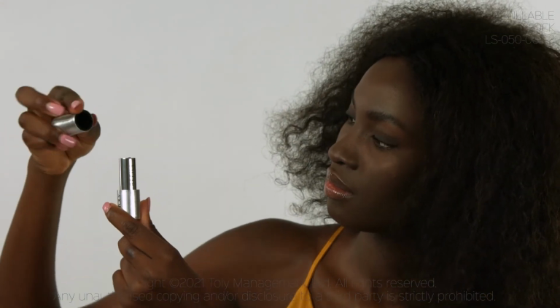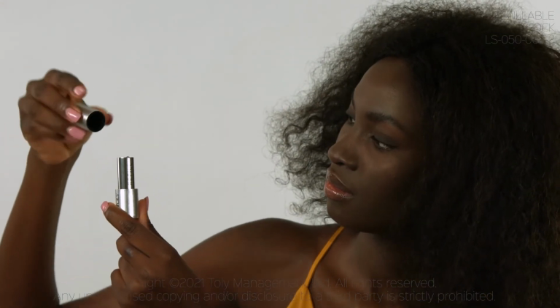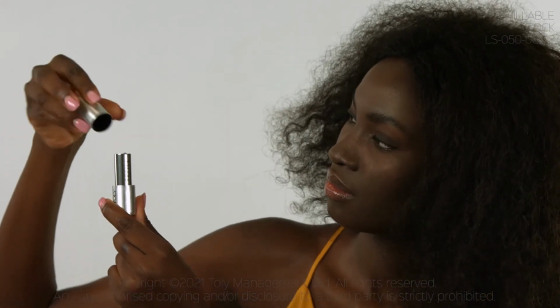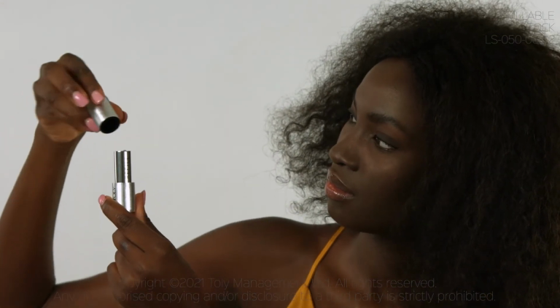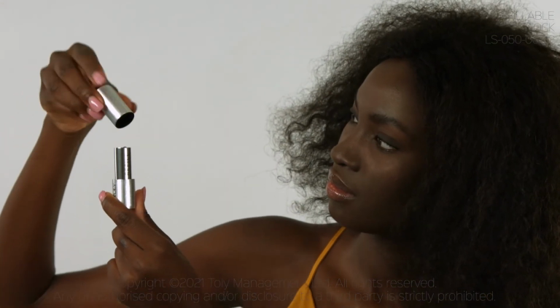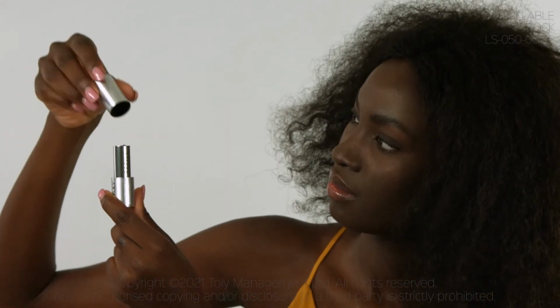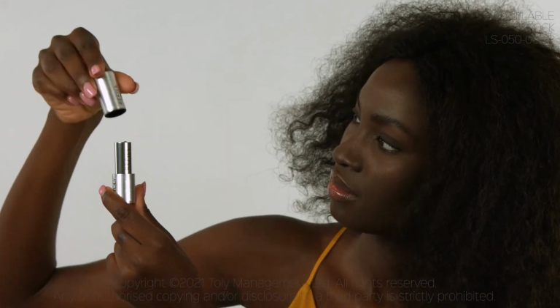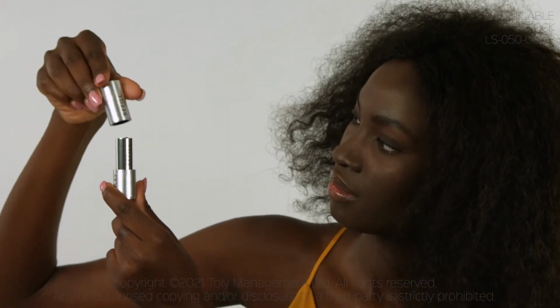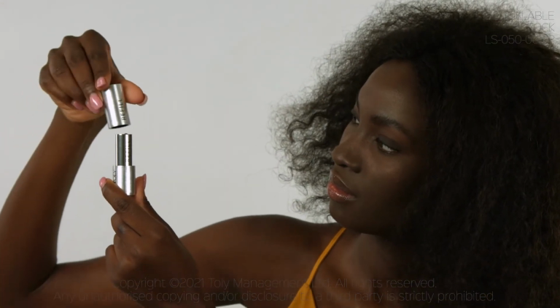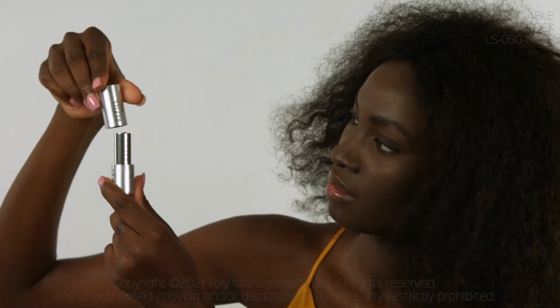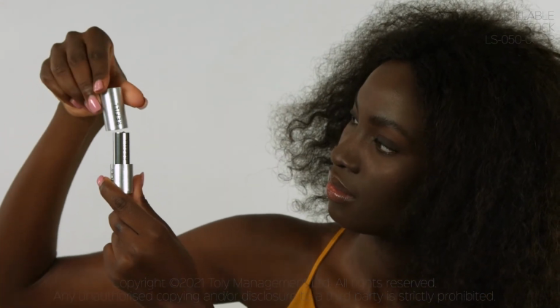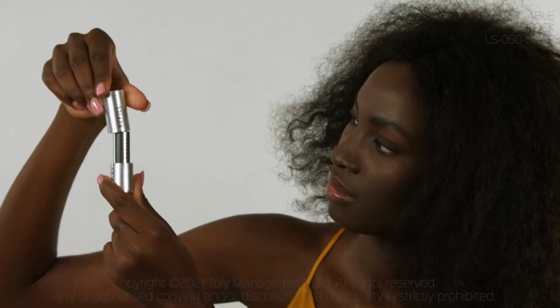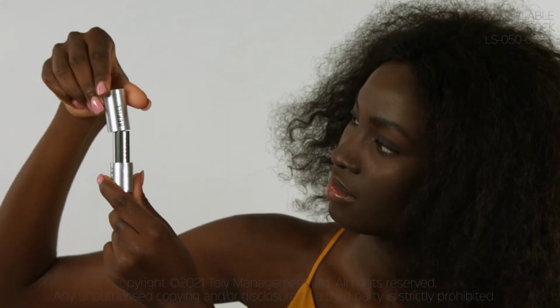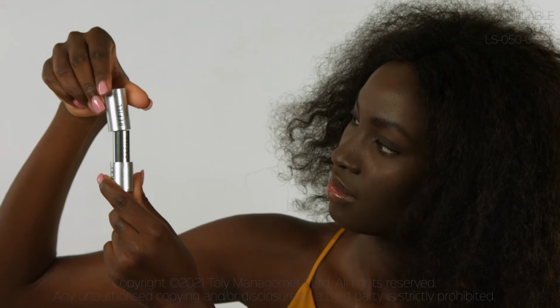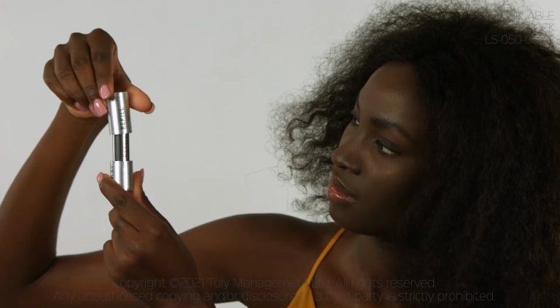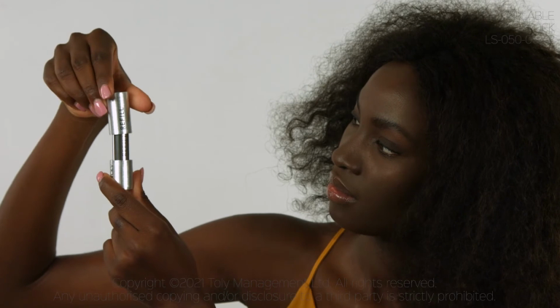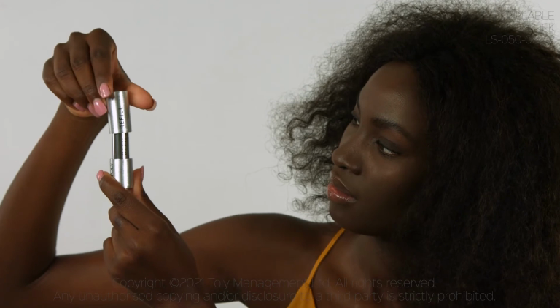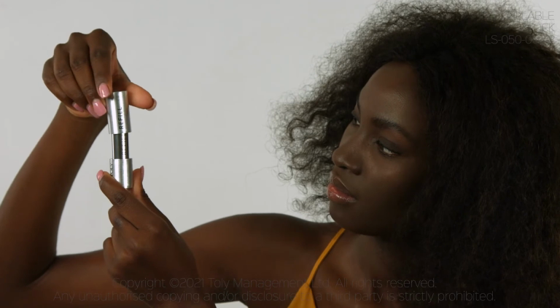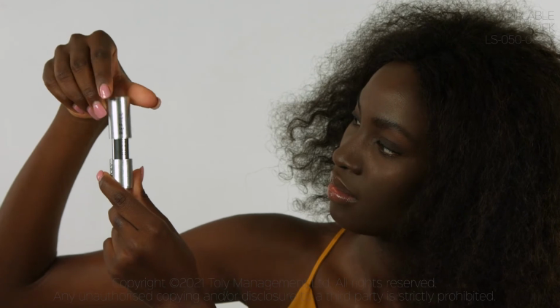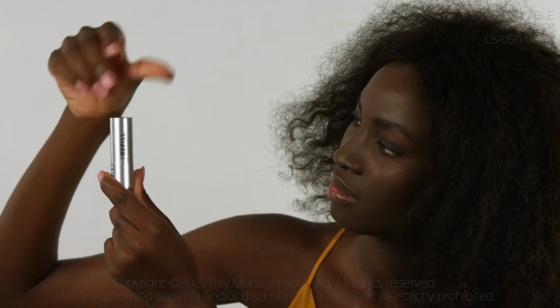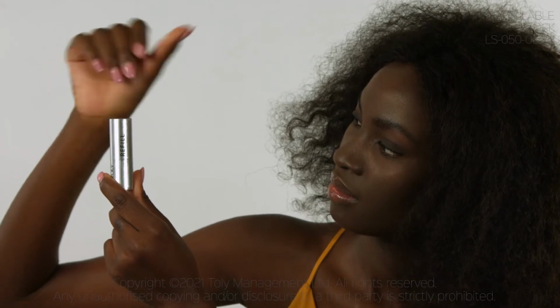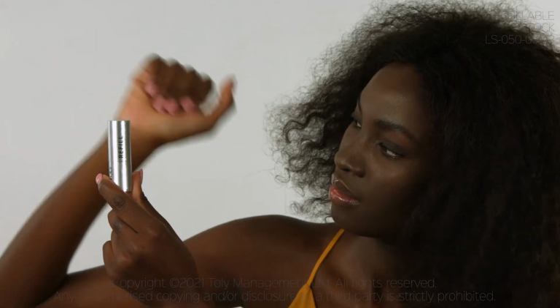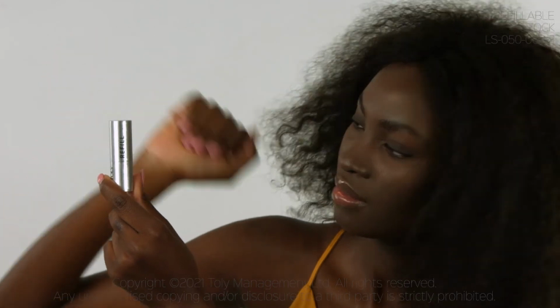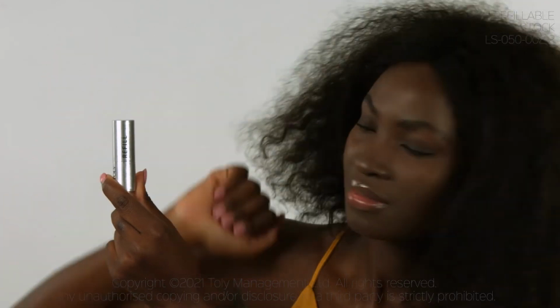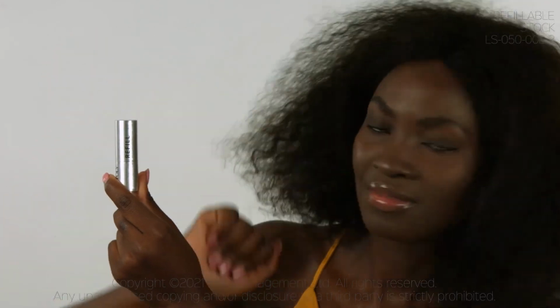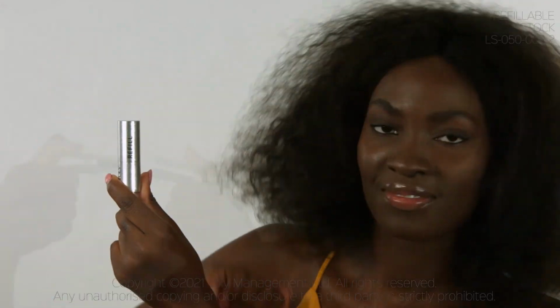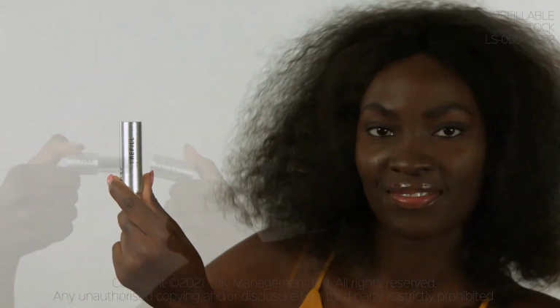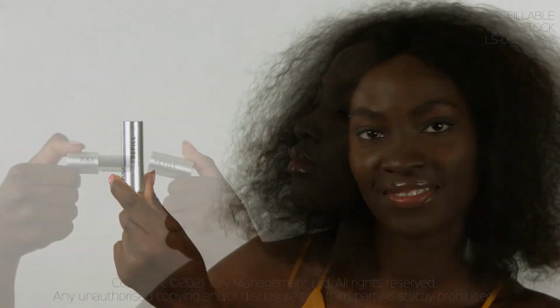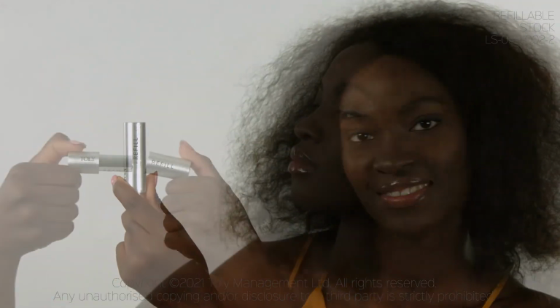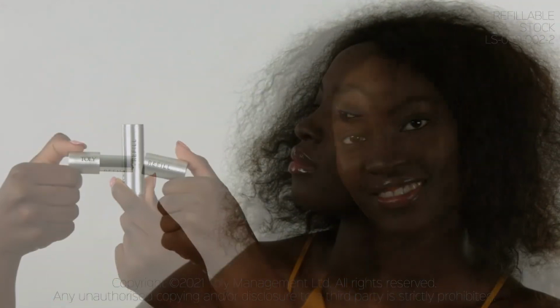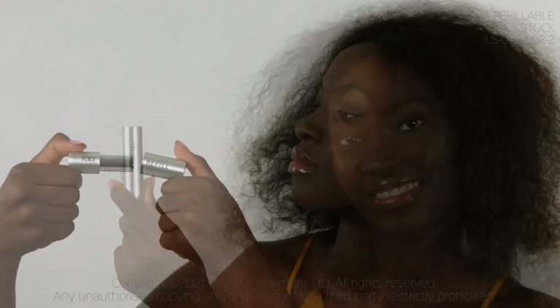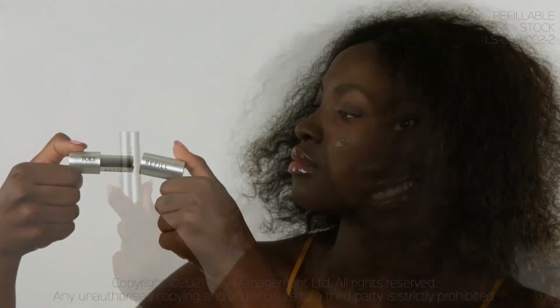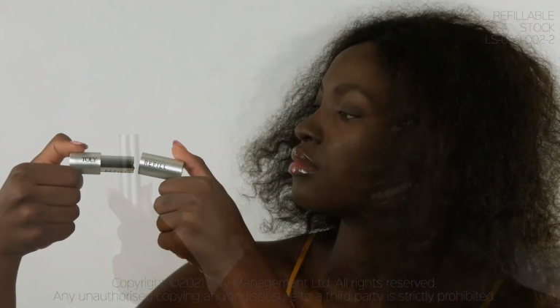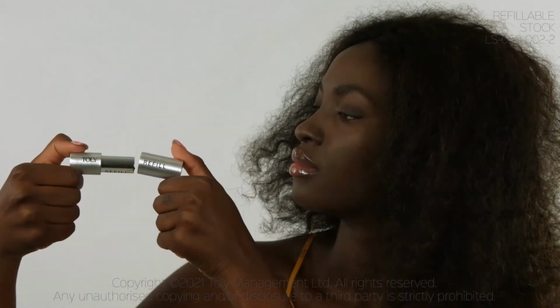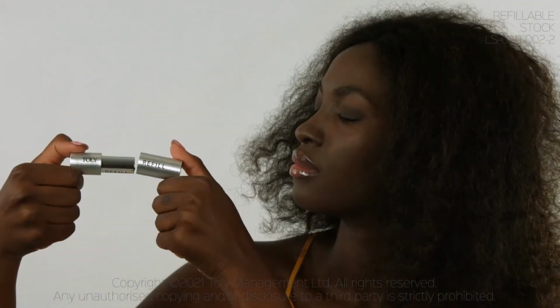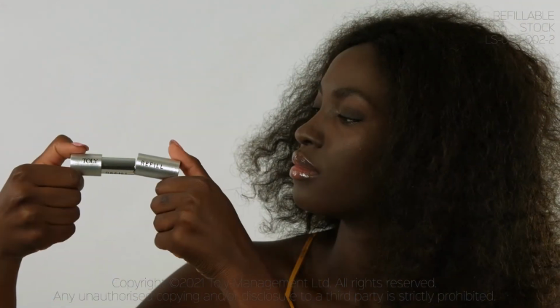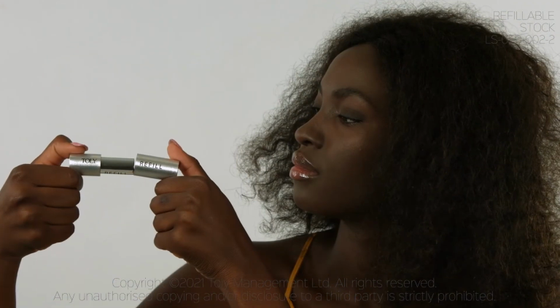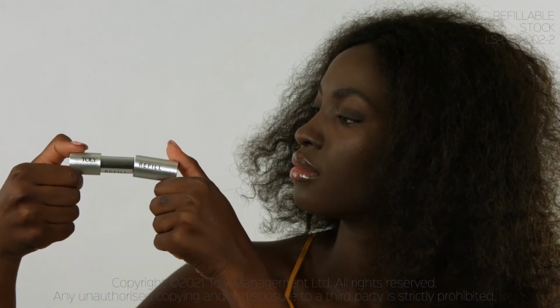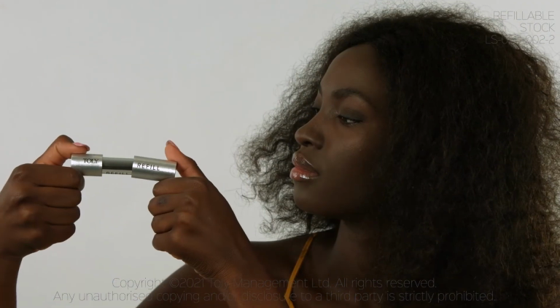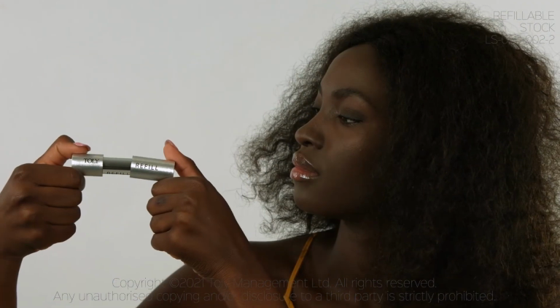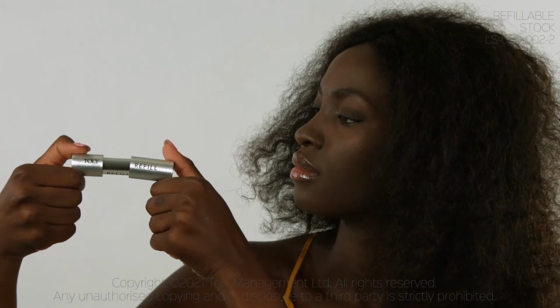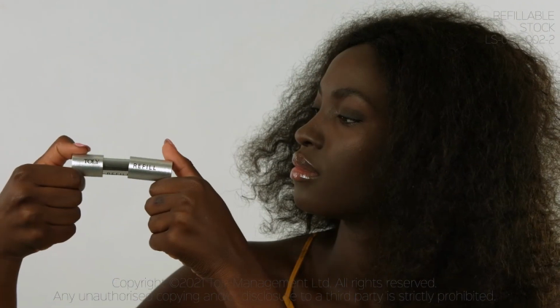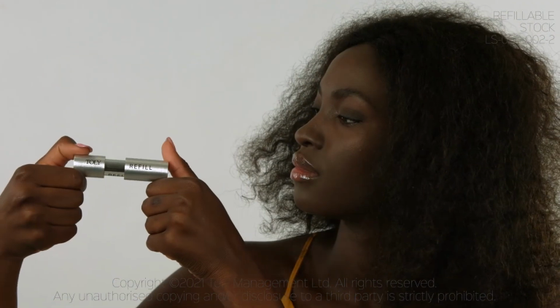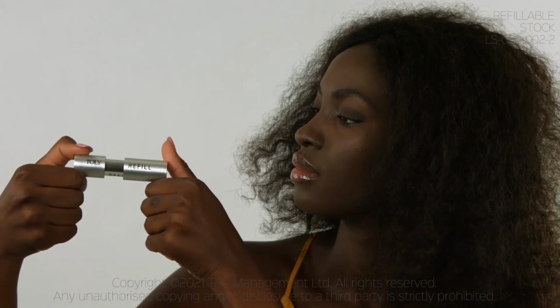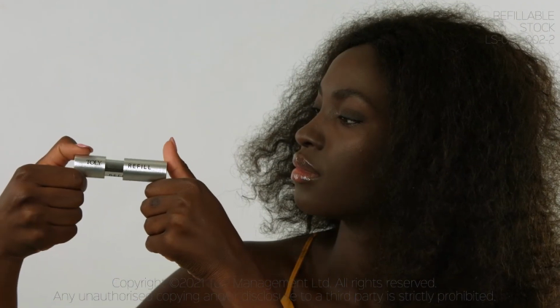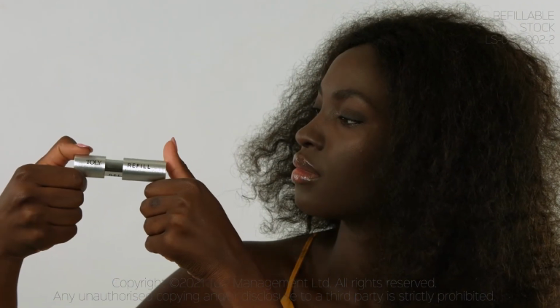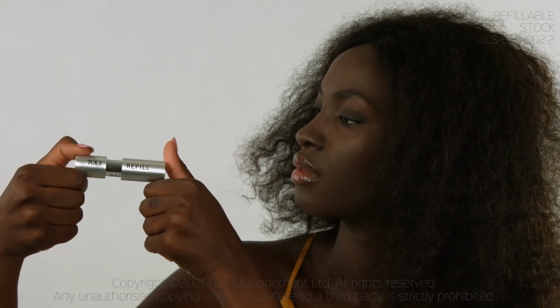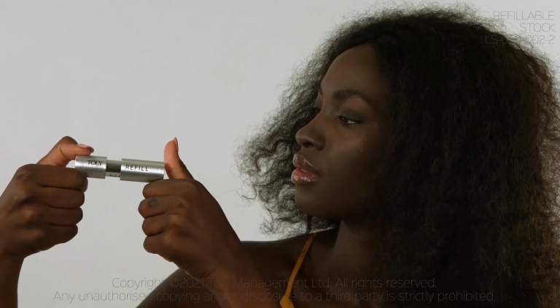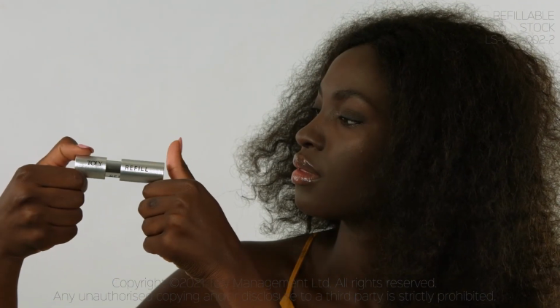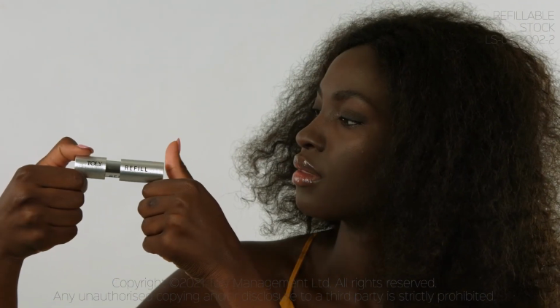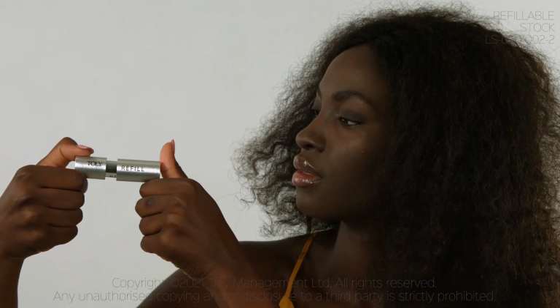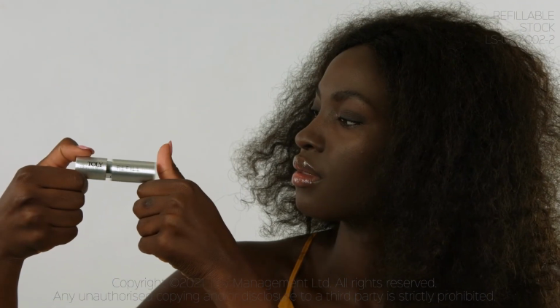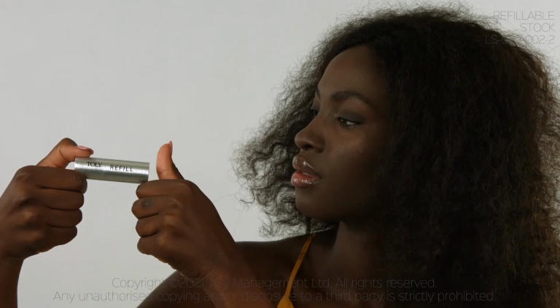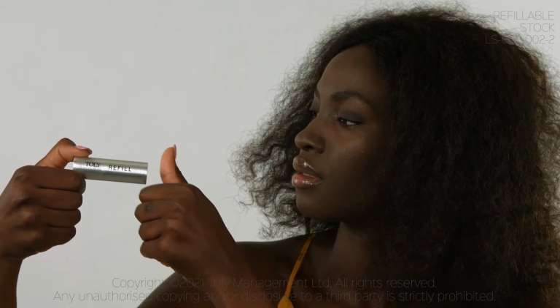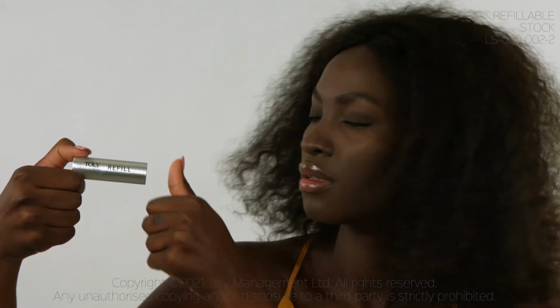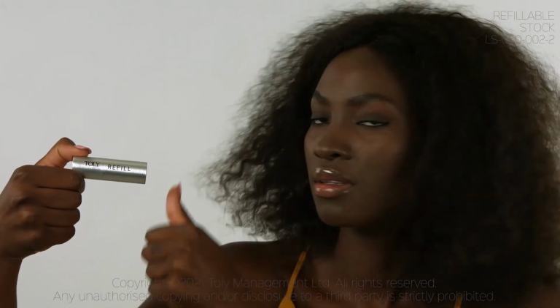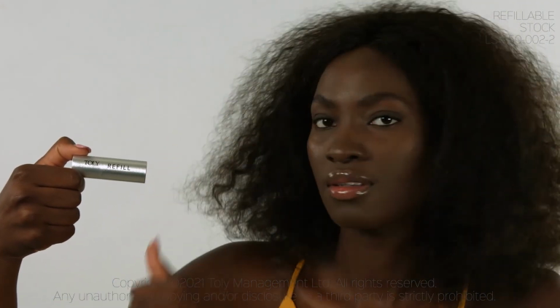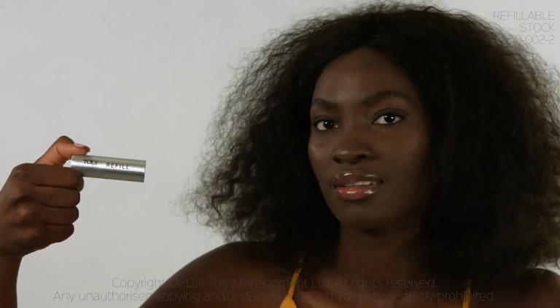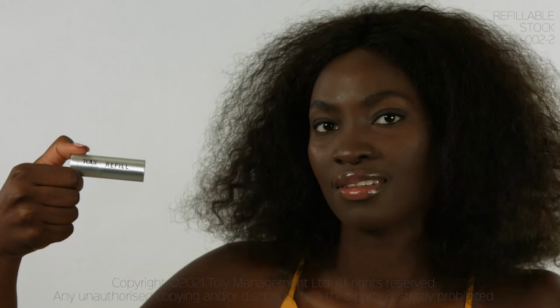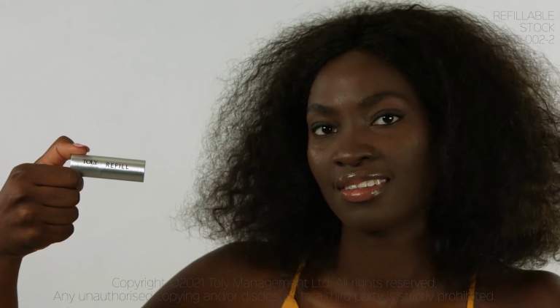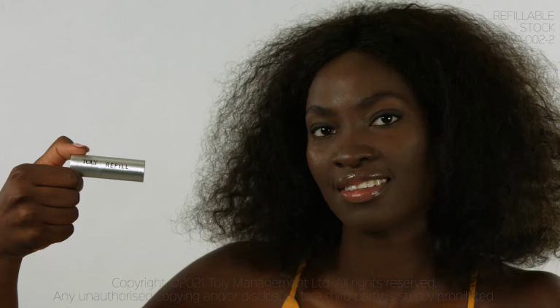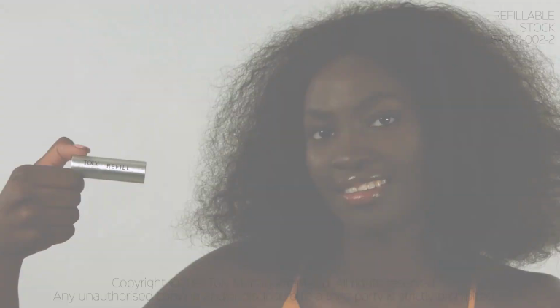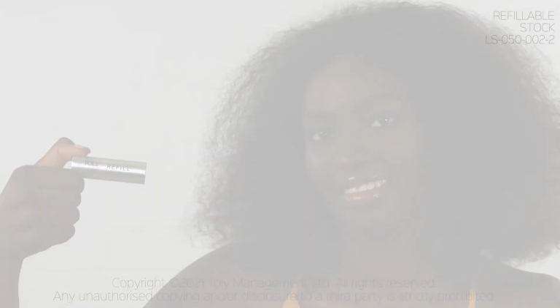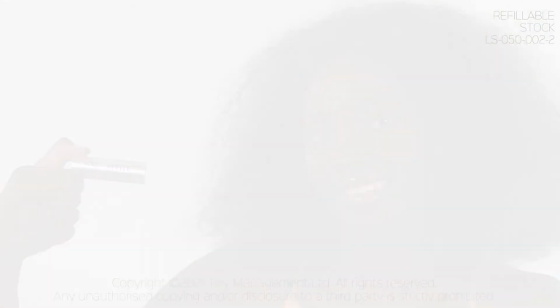In addition to the magnetic closure, the lipstick provides a crispy click snap sound every time the cap is put on.